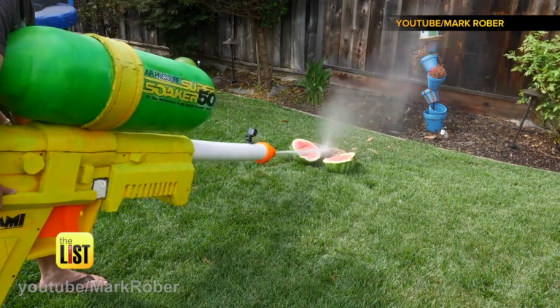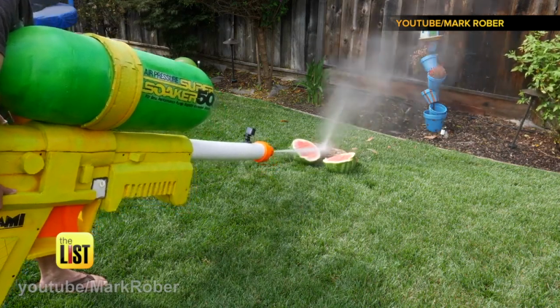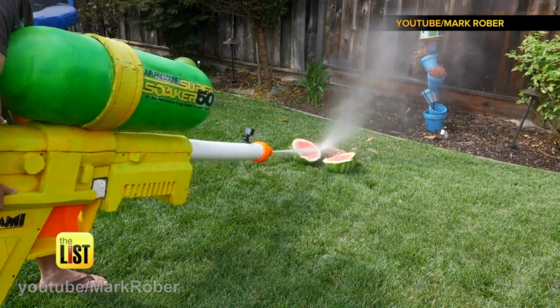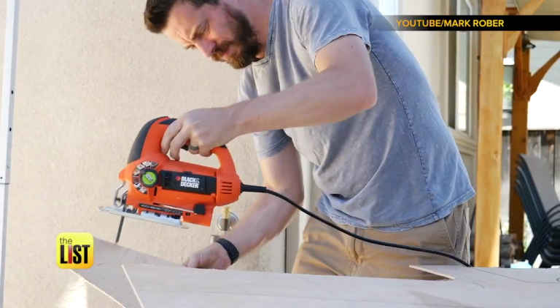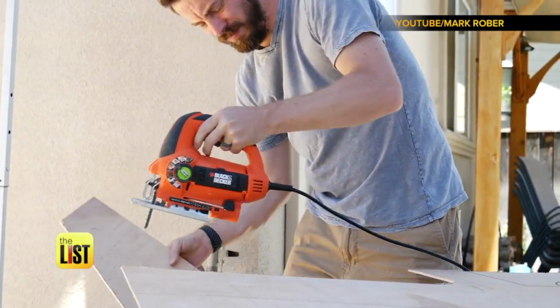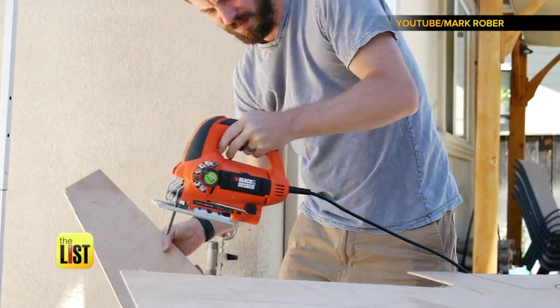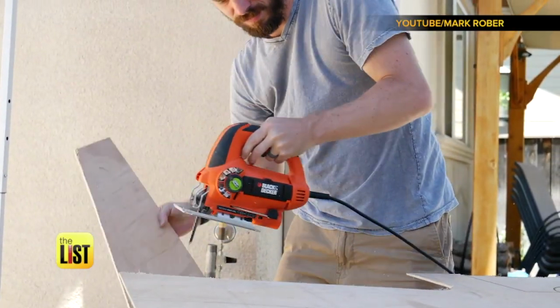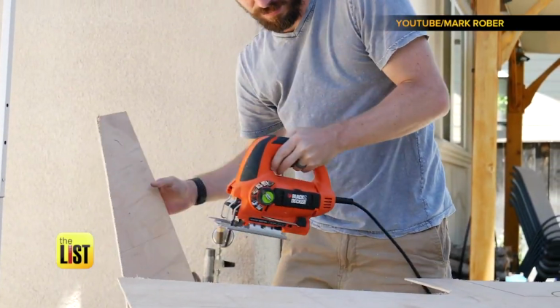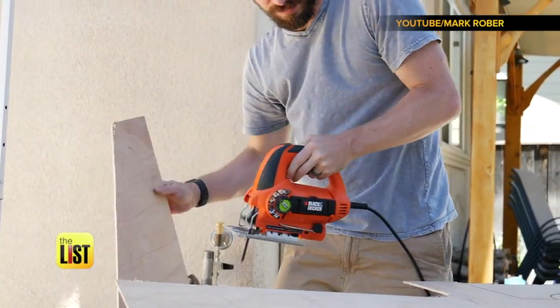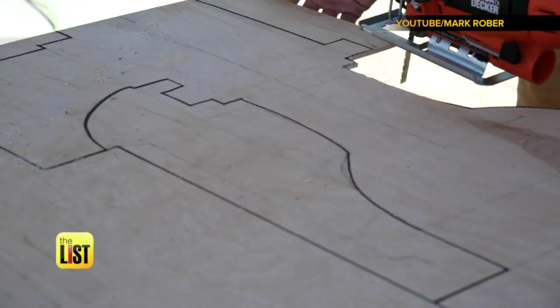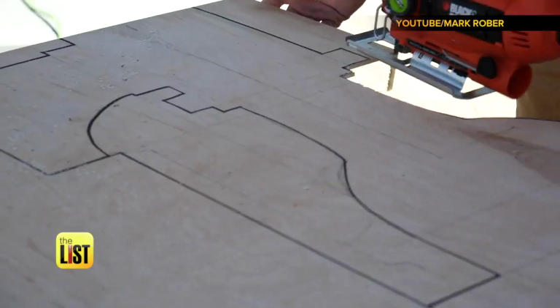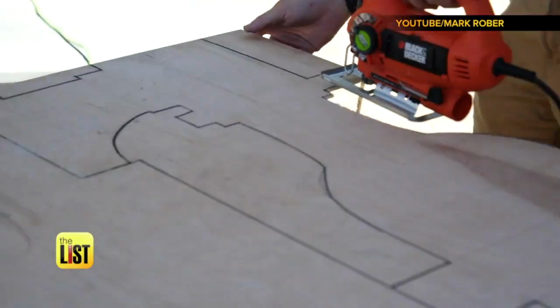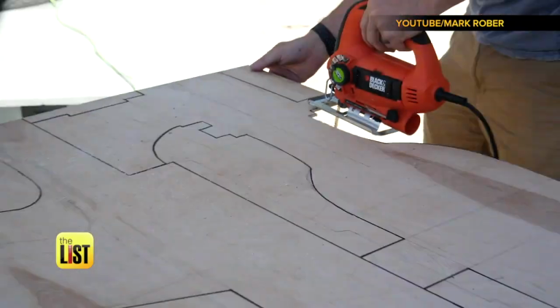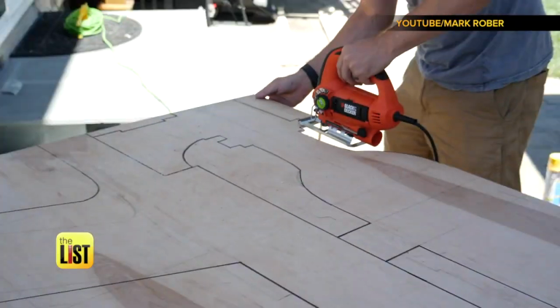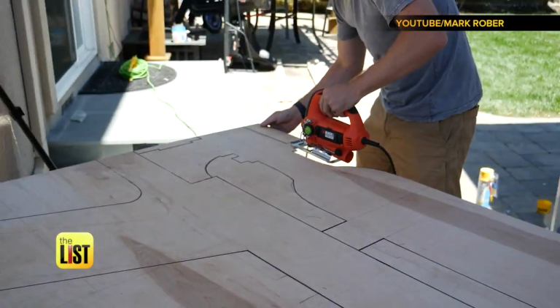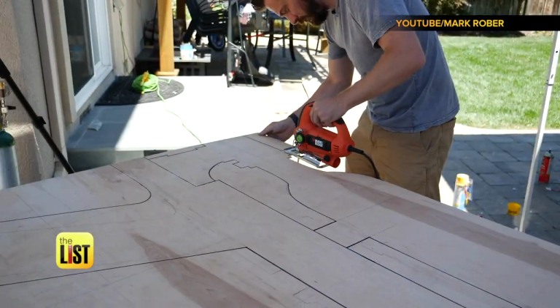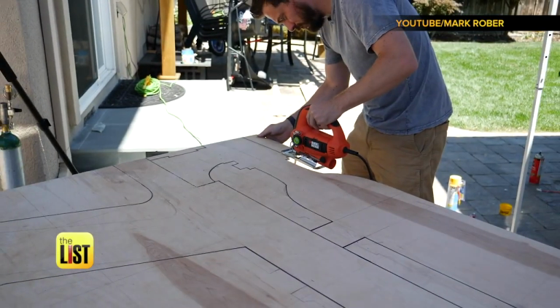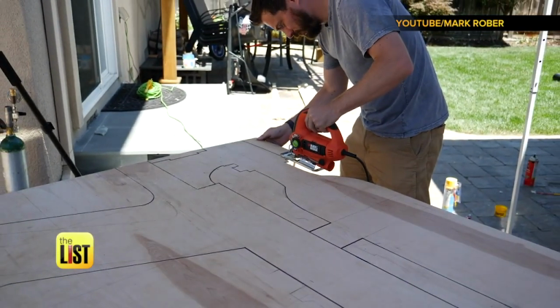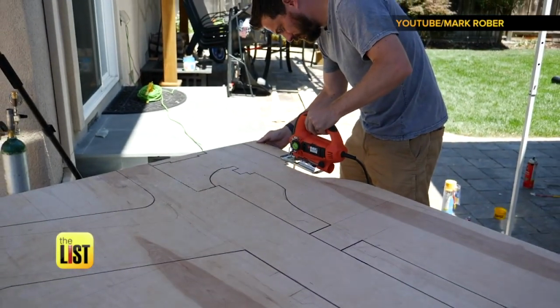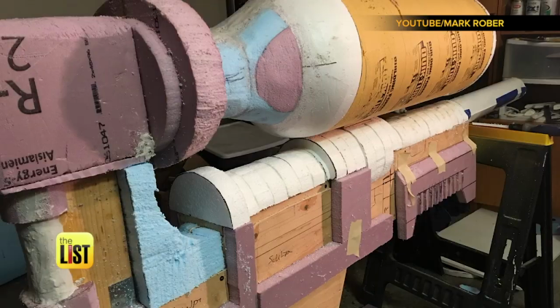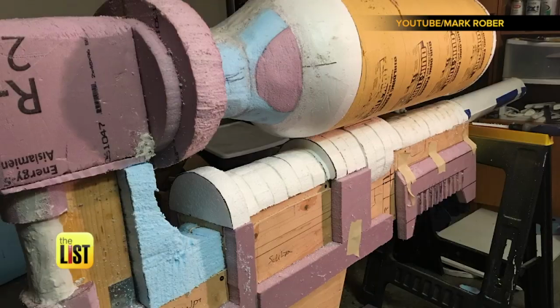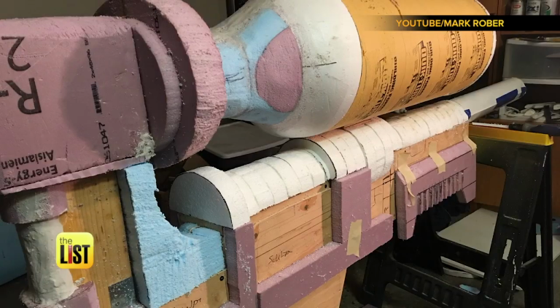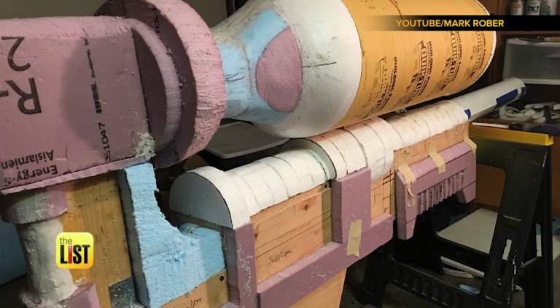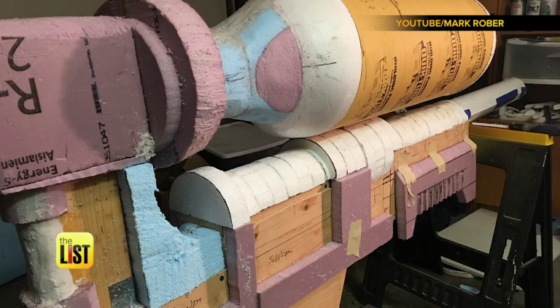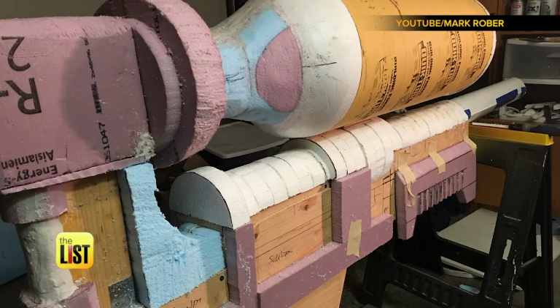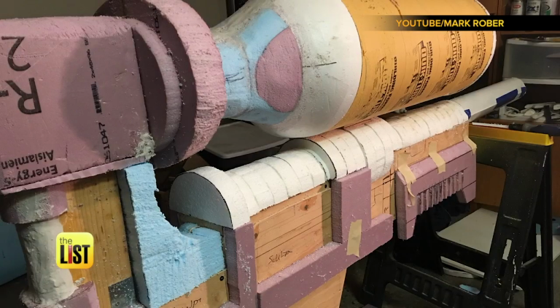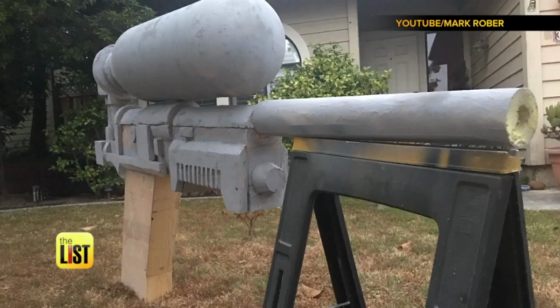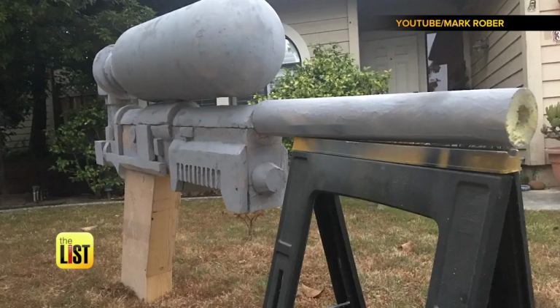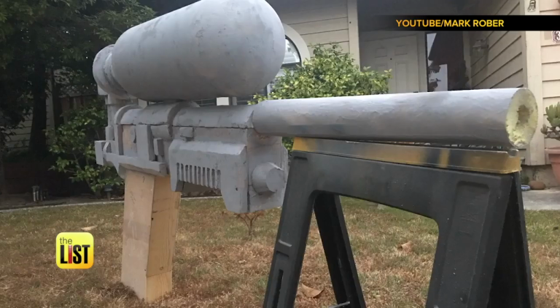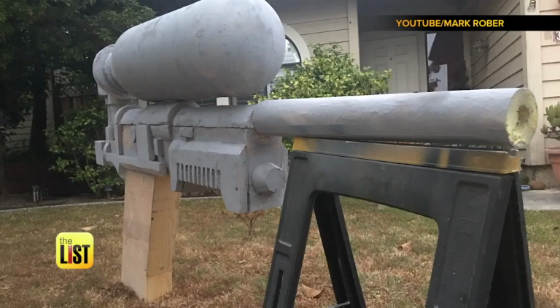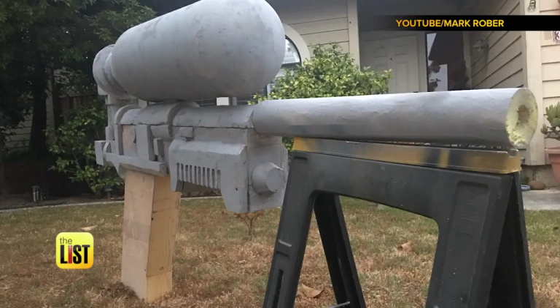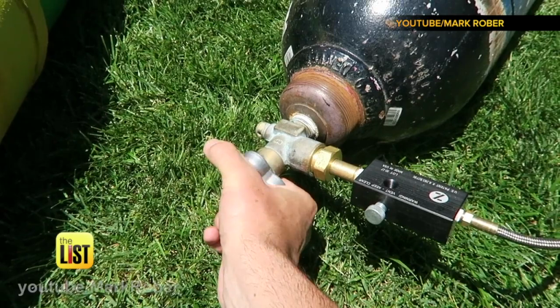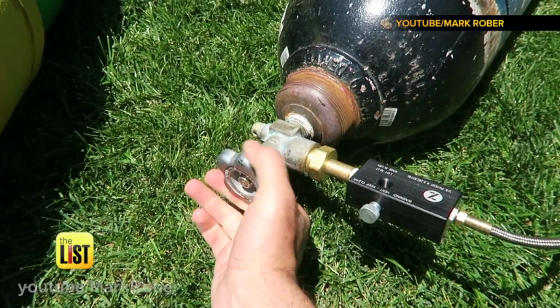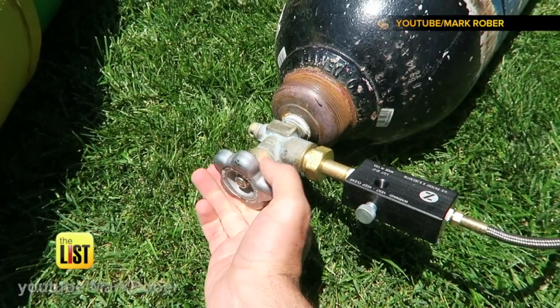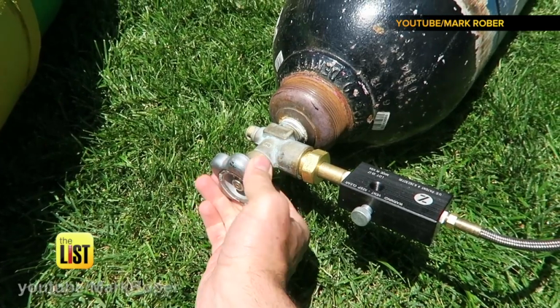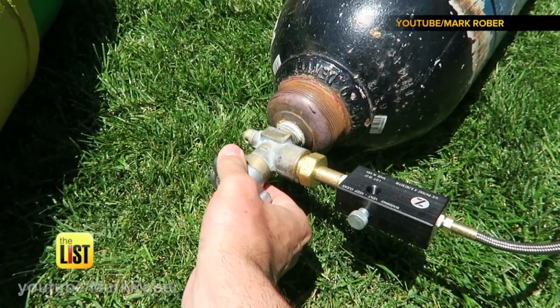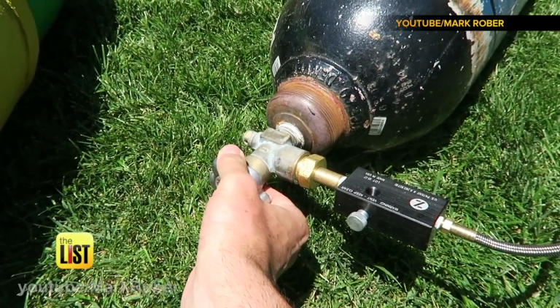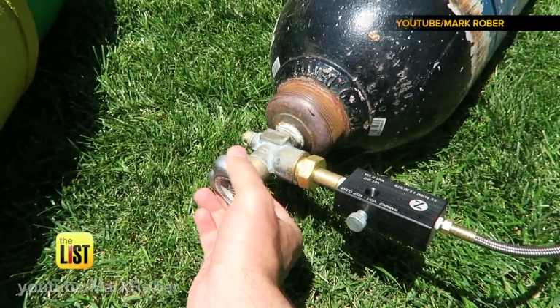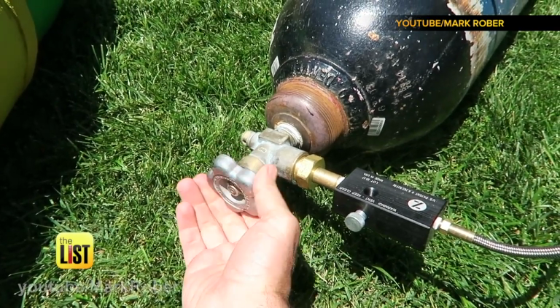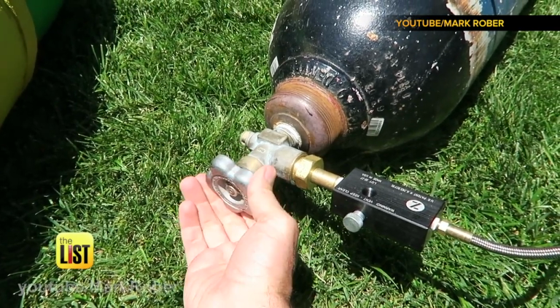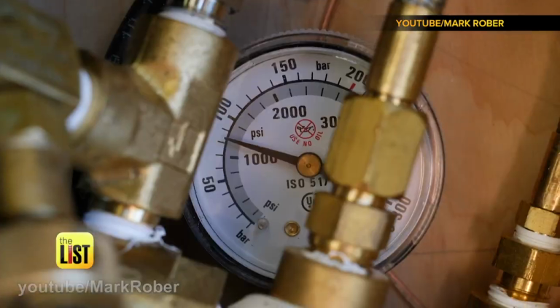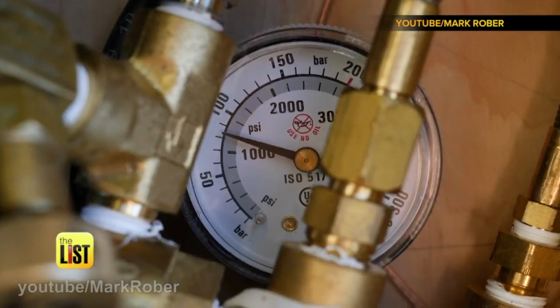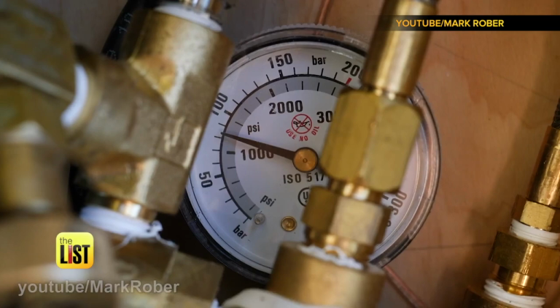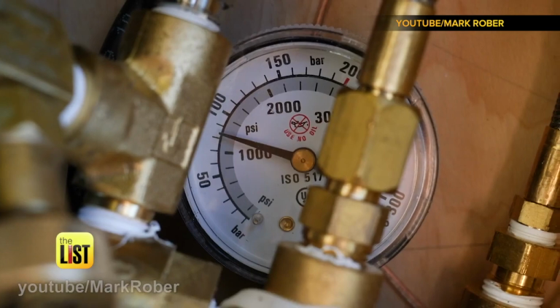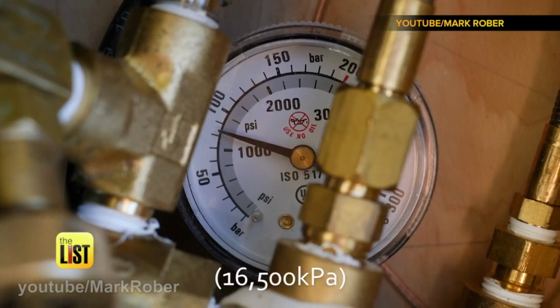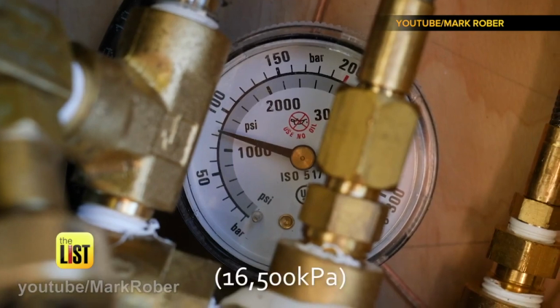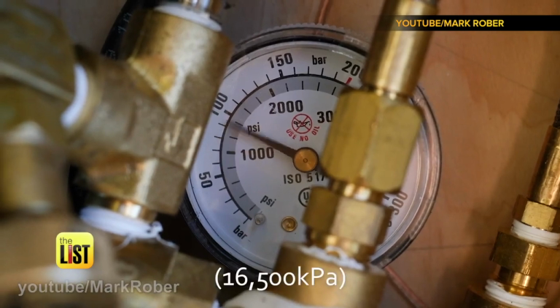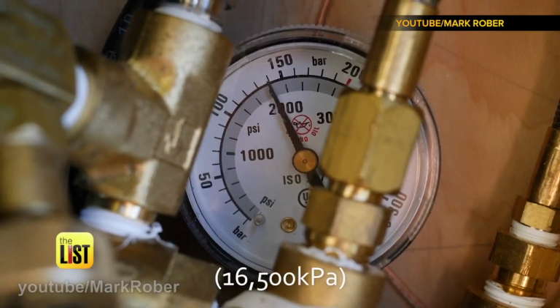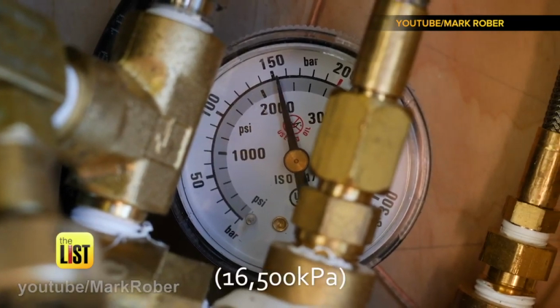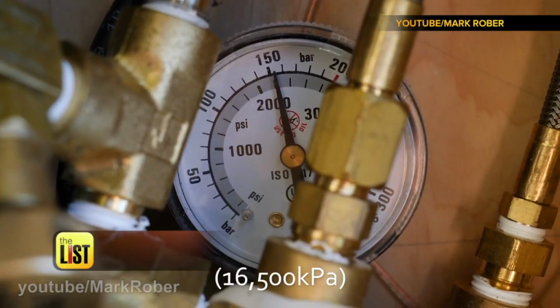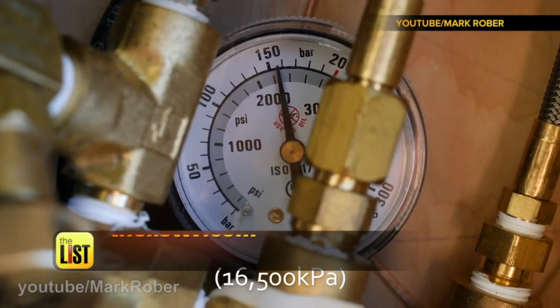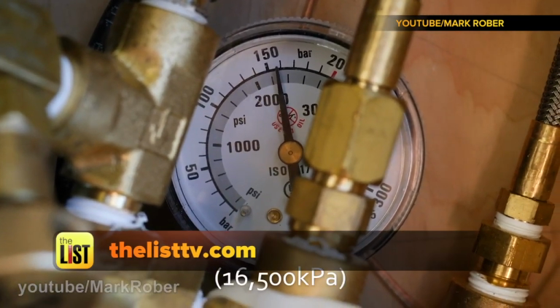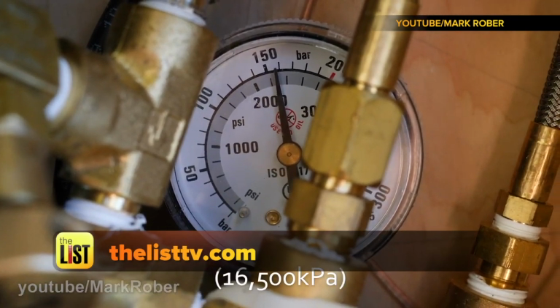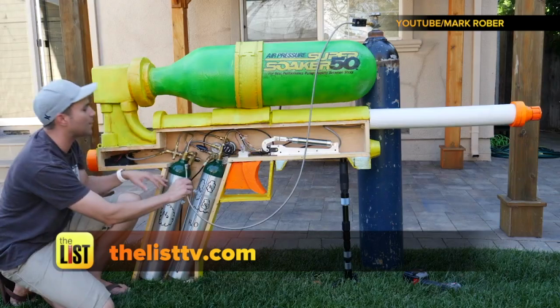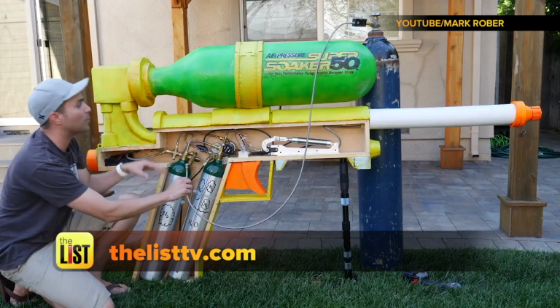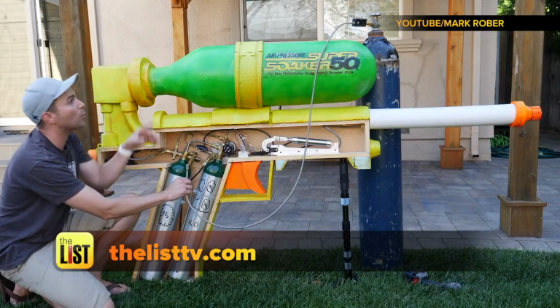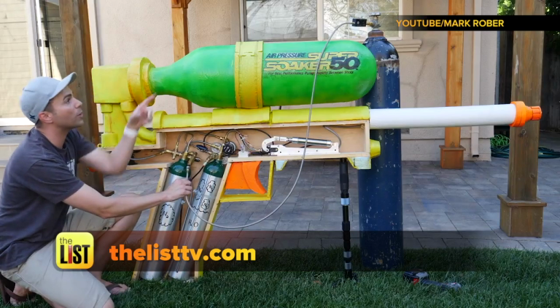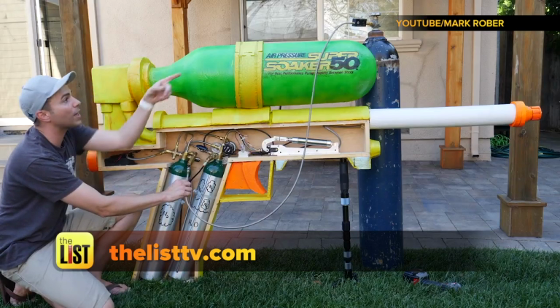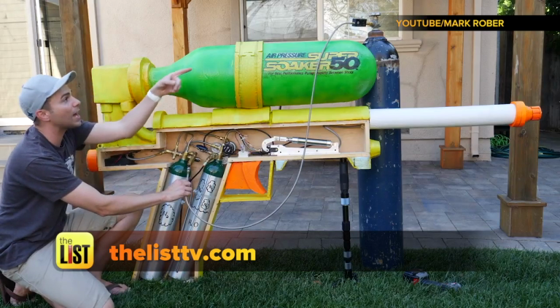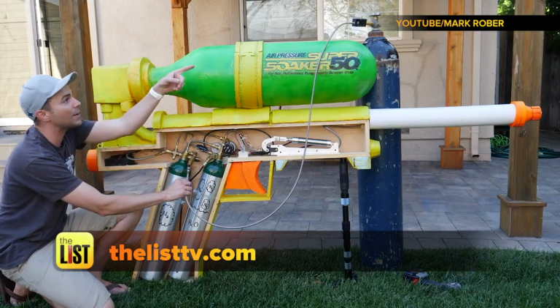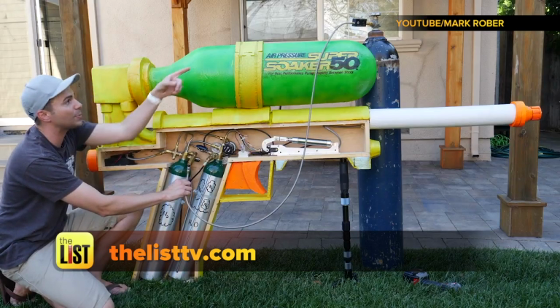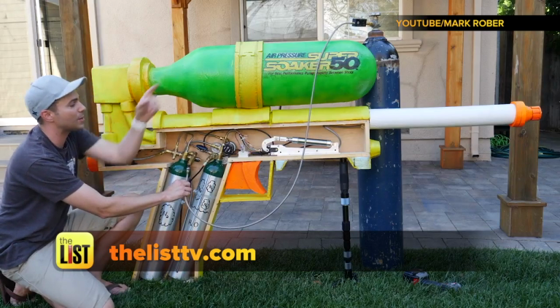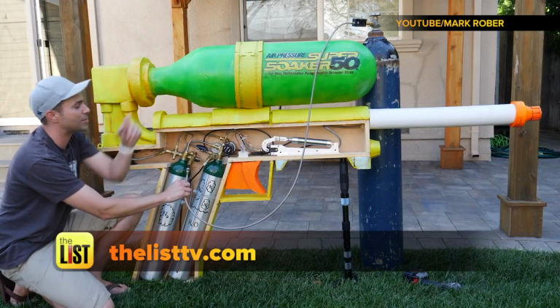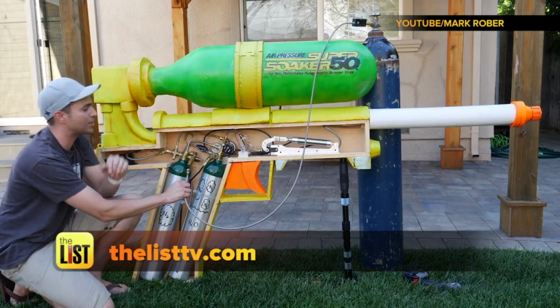He walks you through how he built the water gun in the brand new video, which we've posted for you on TheListTV.com.